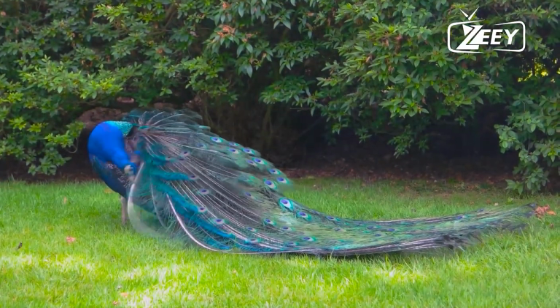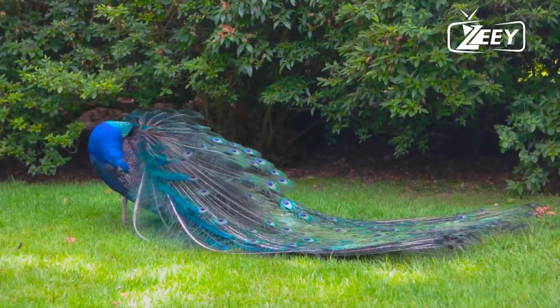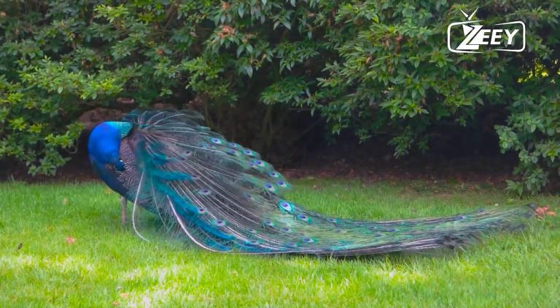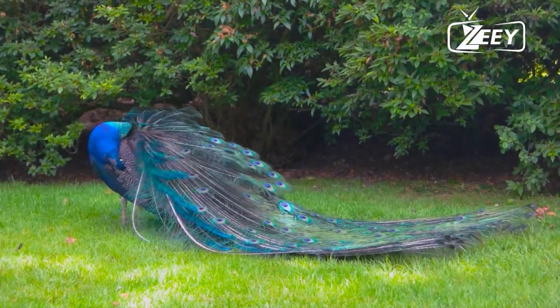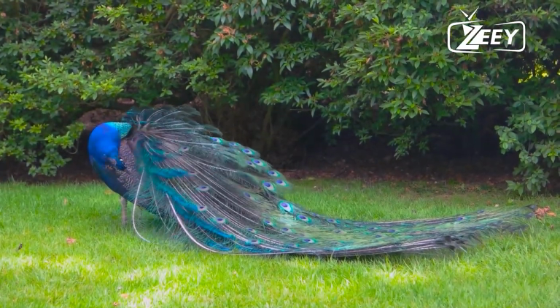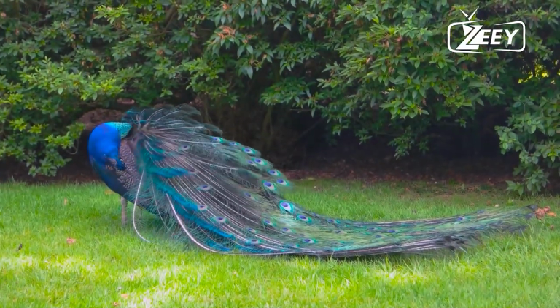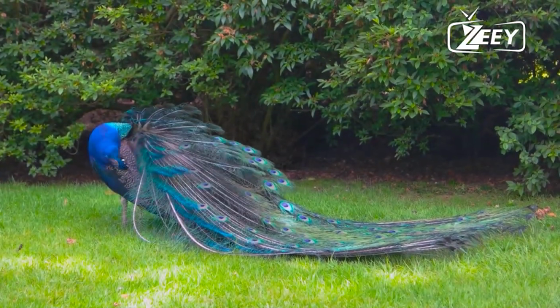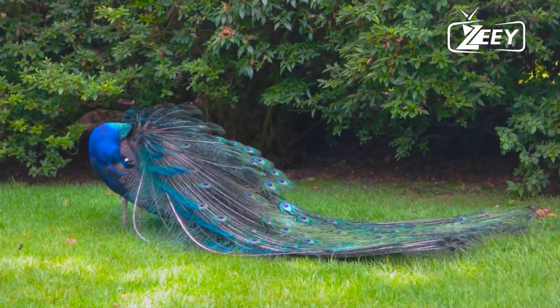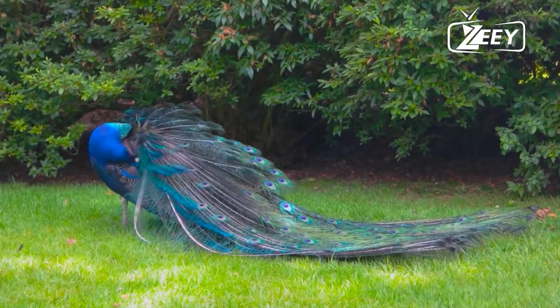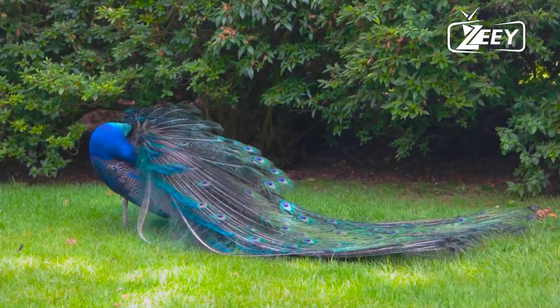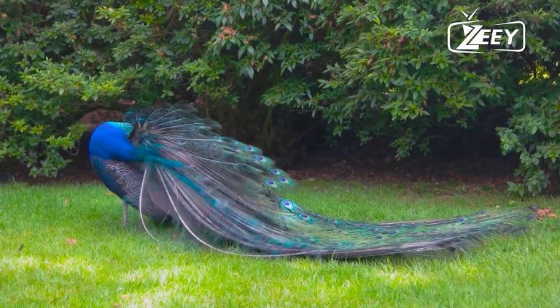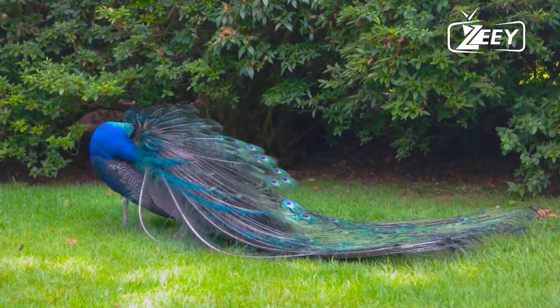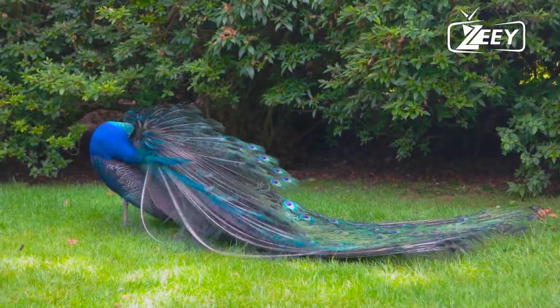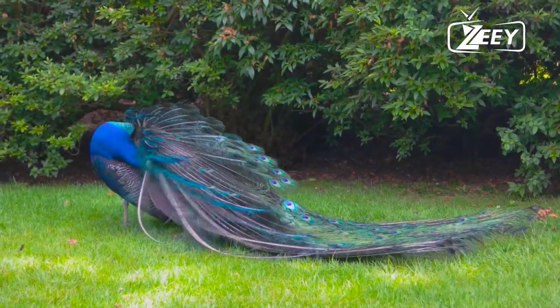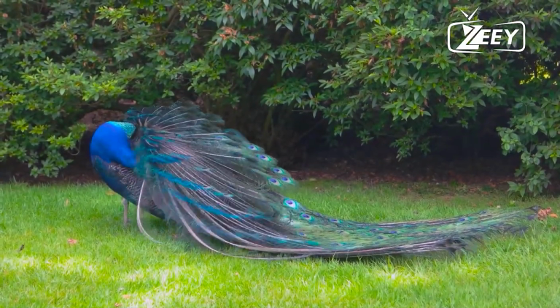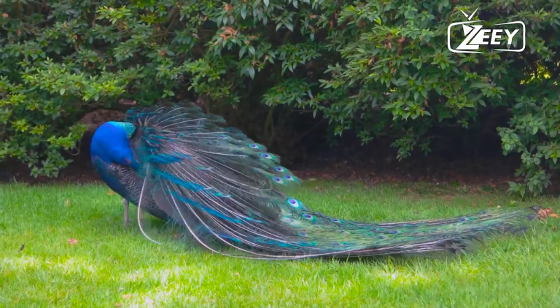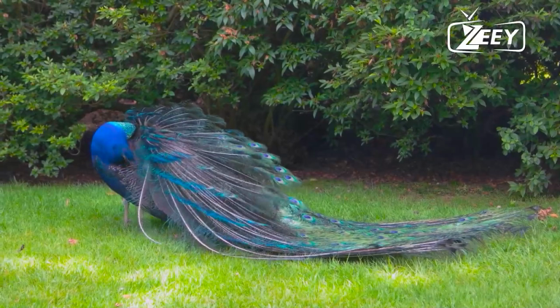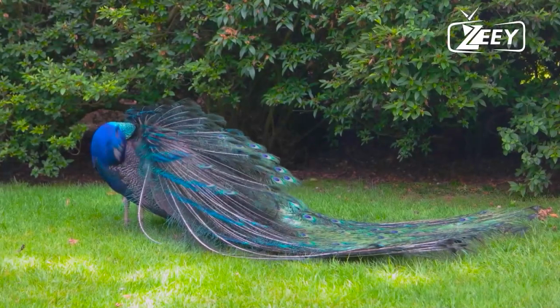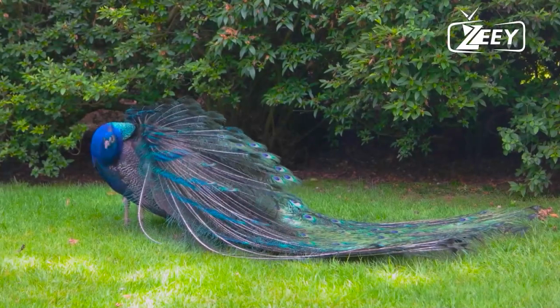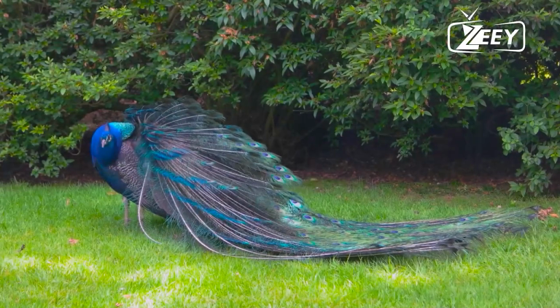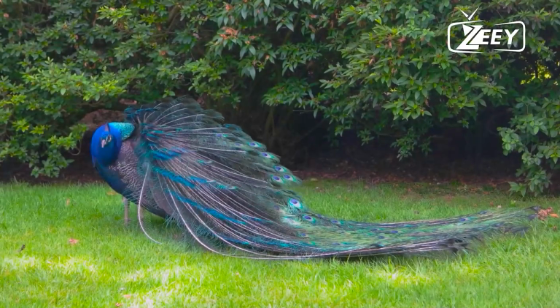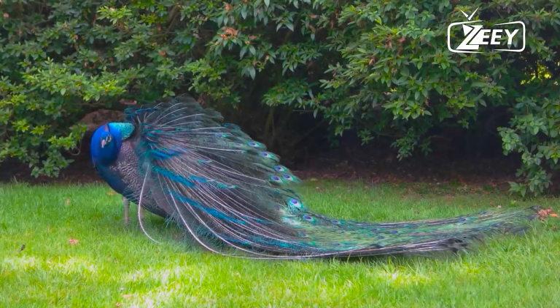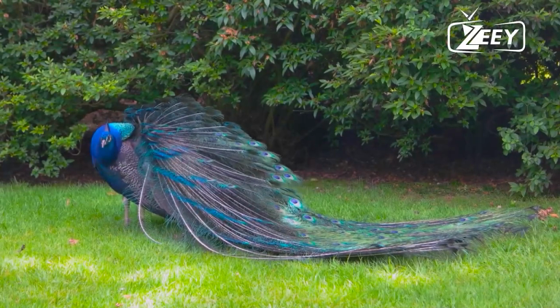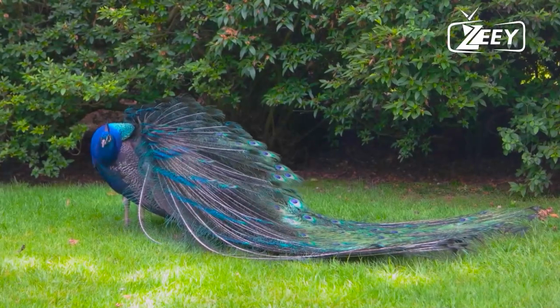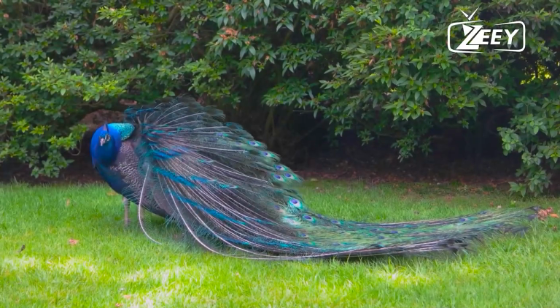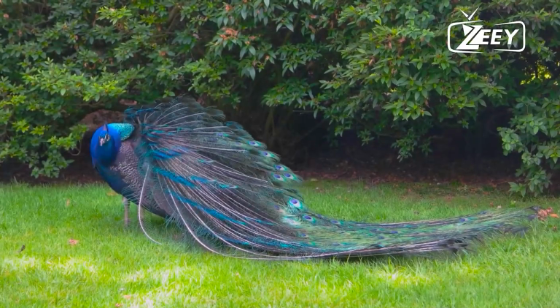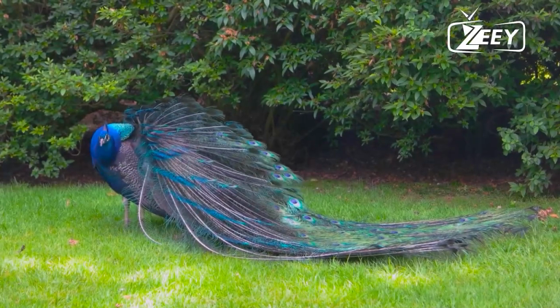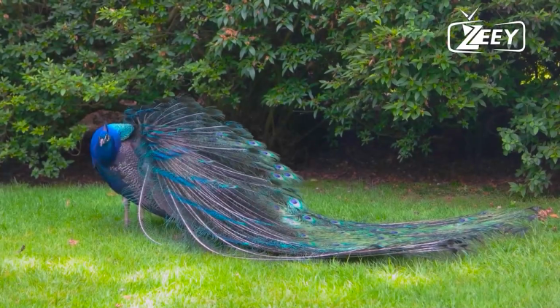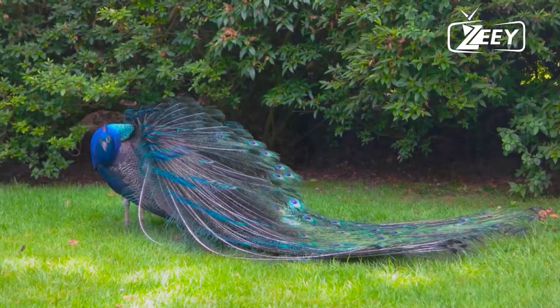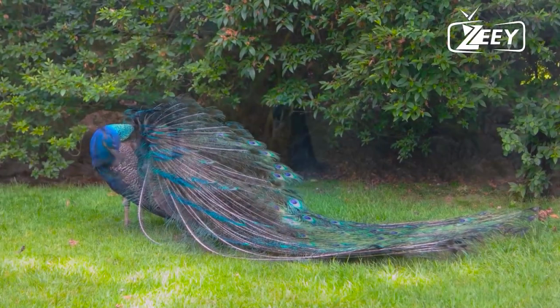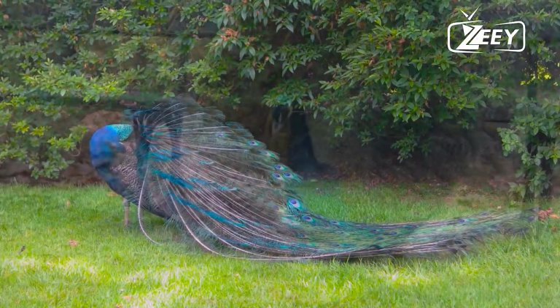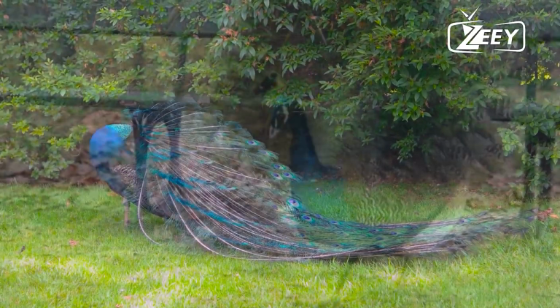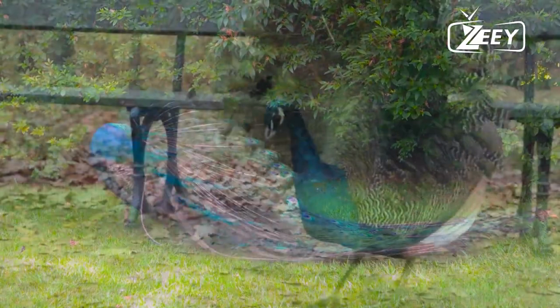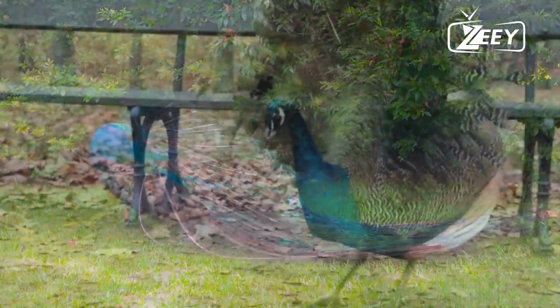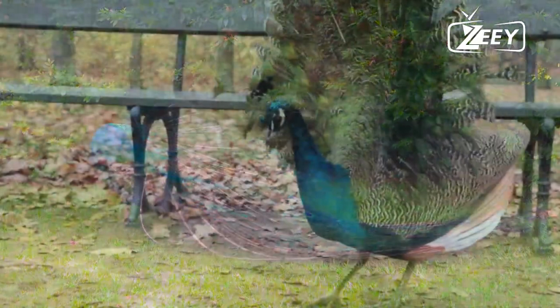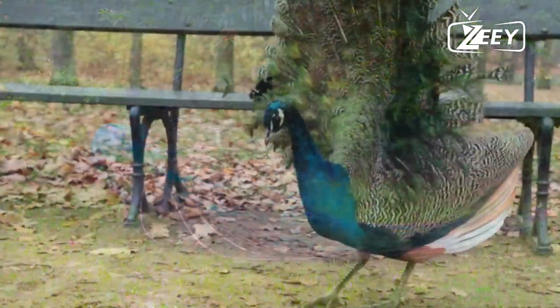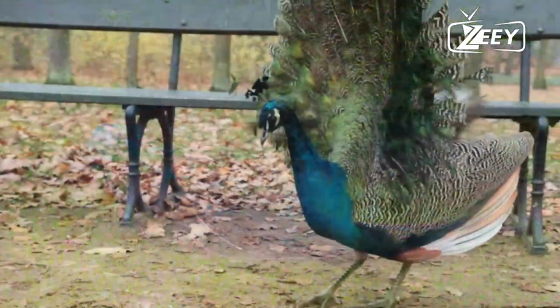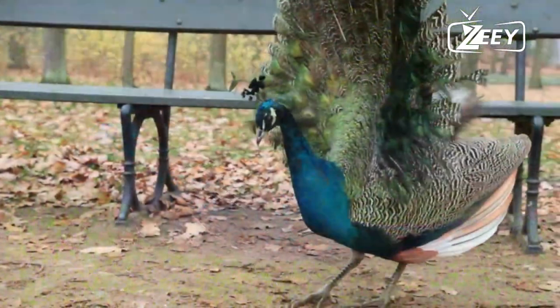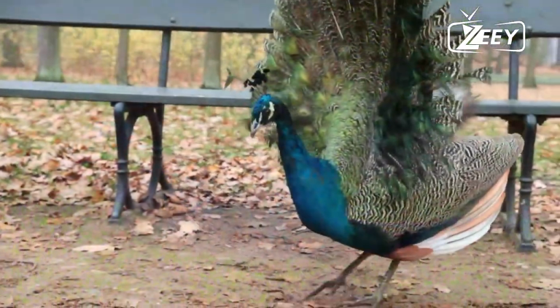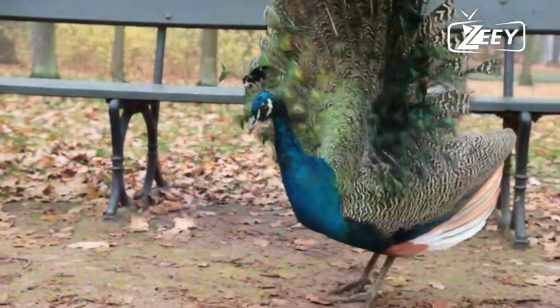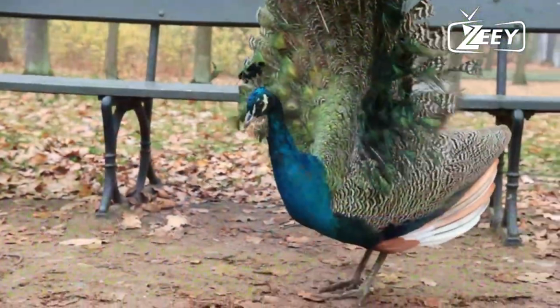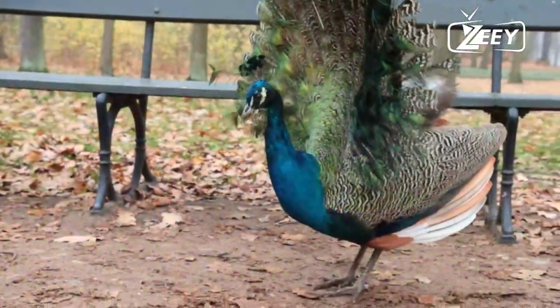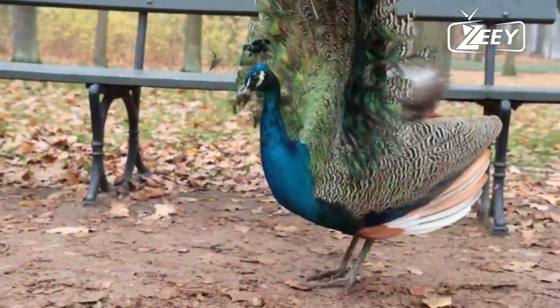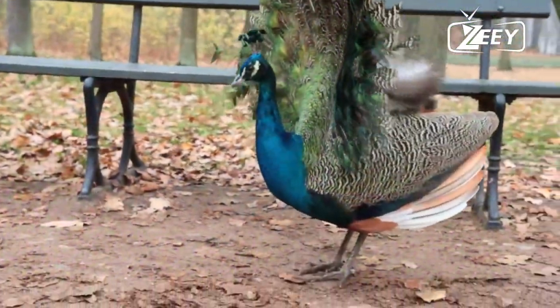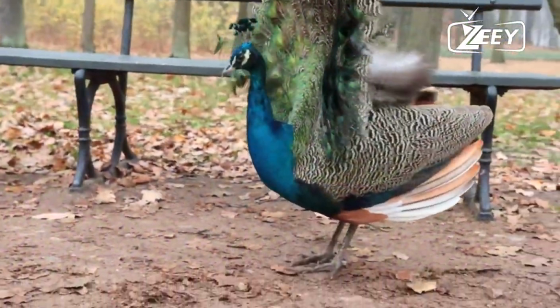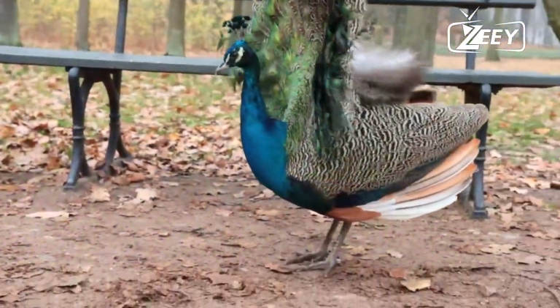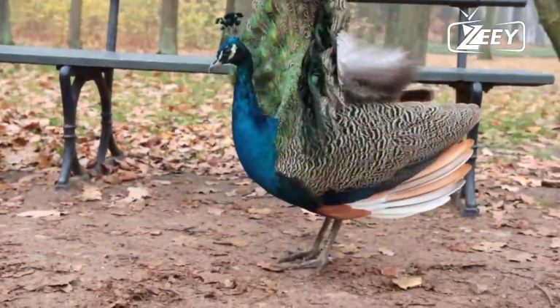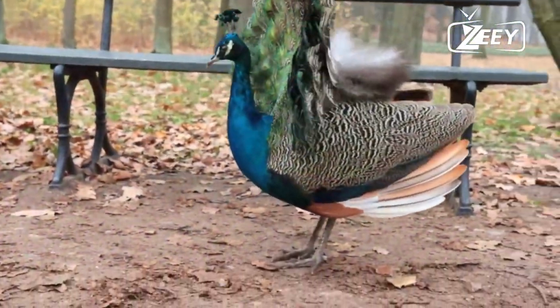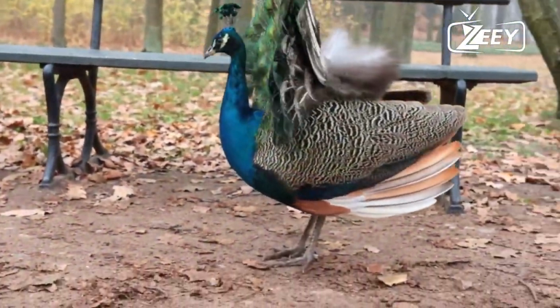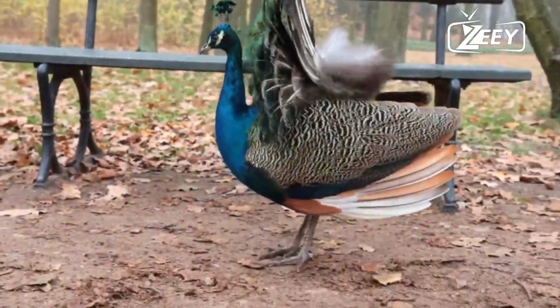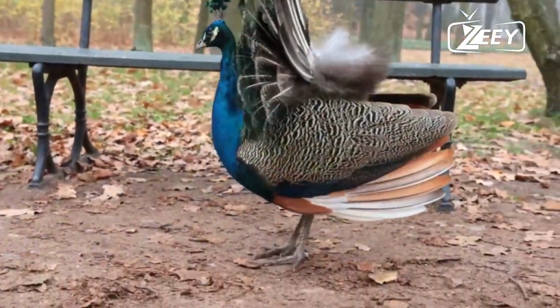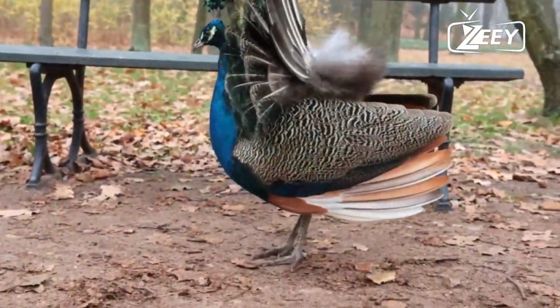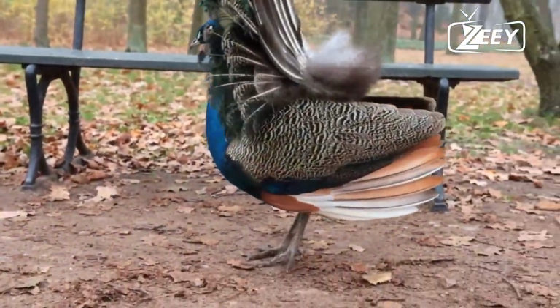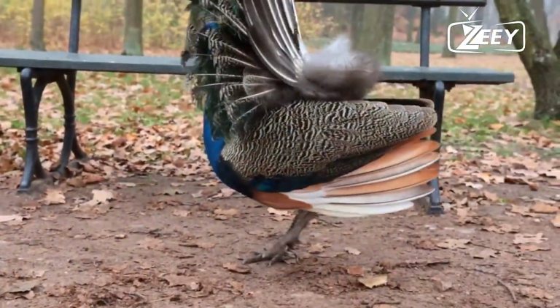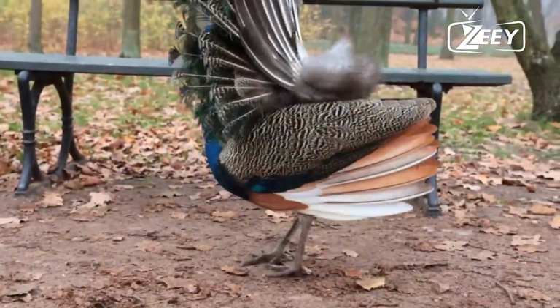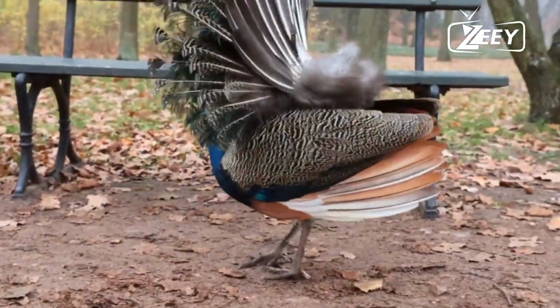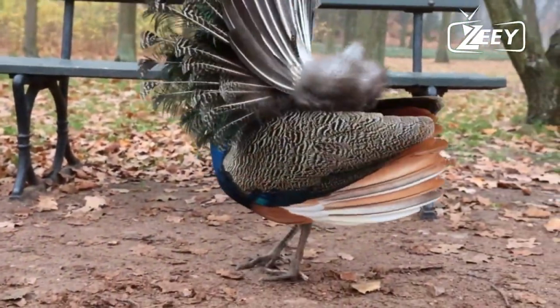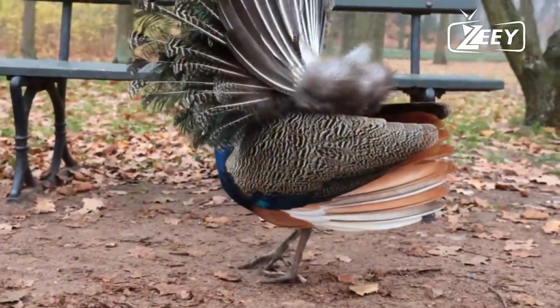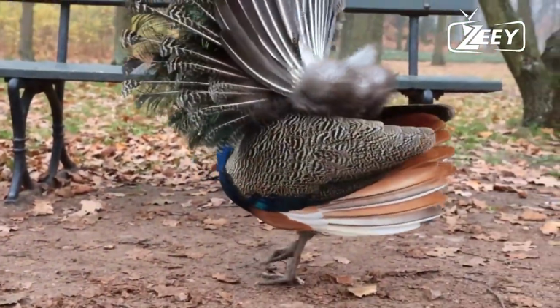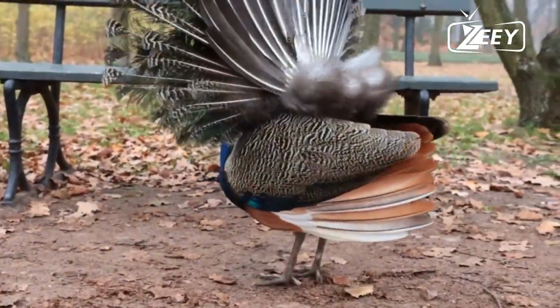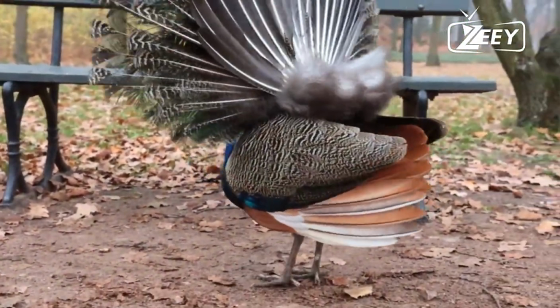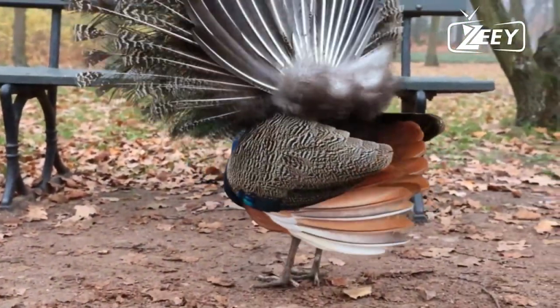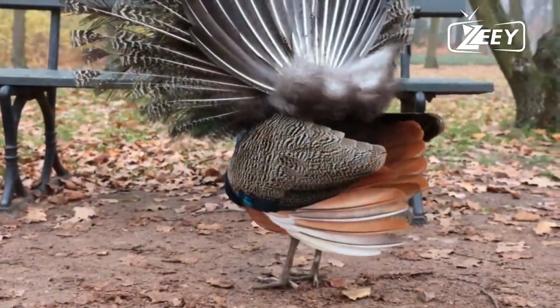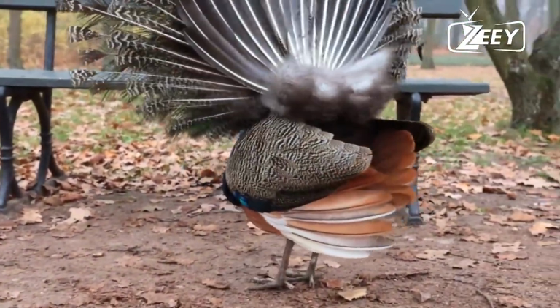Although they are renowned for their striking appearance, there is much more to these exotic birds than first meets the eye.